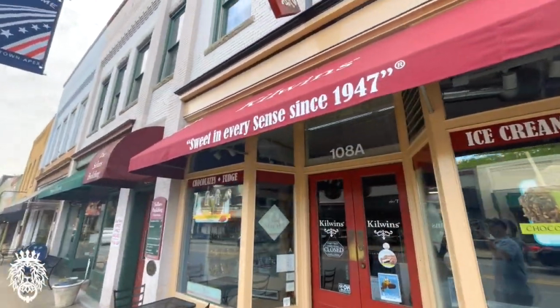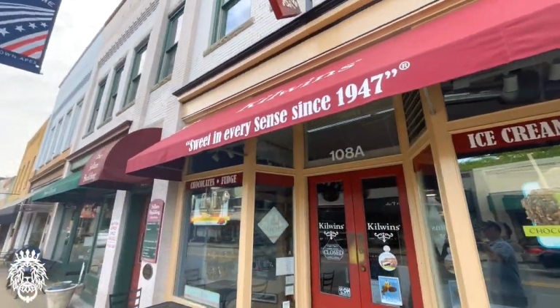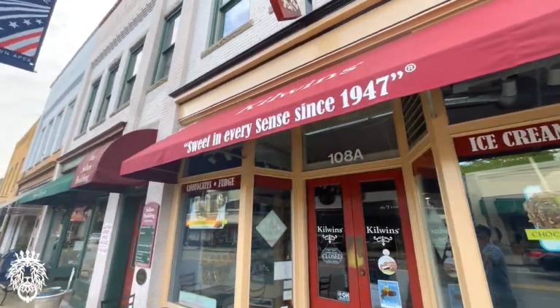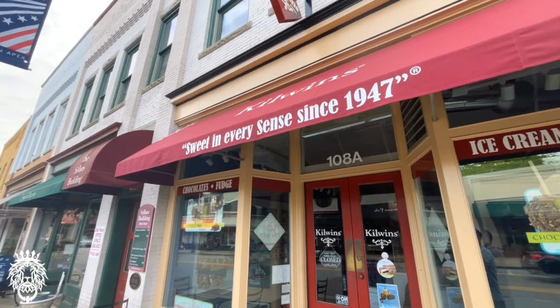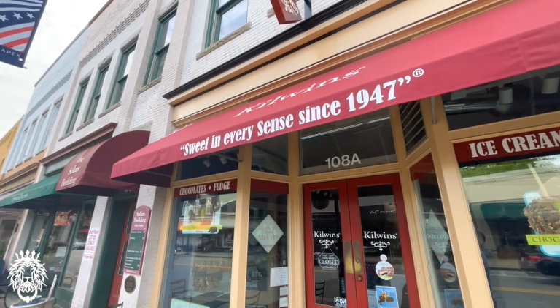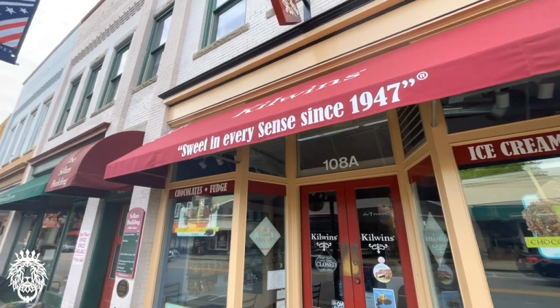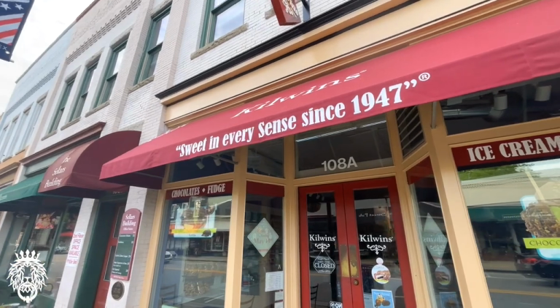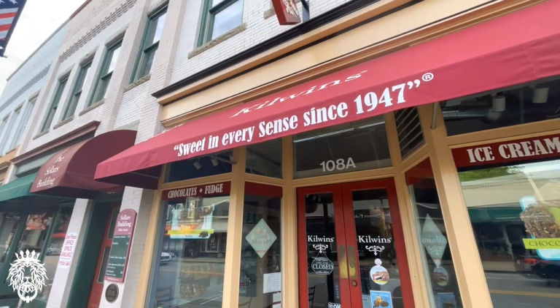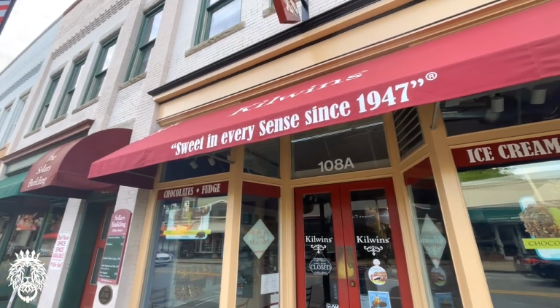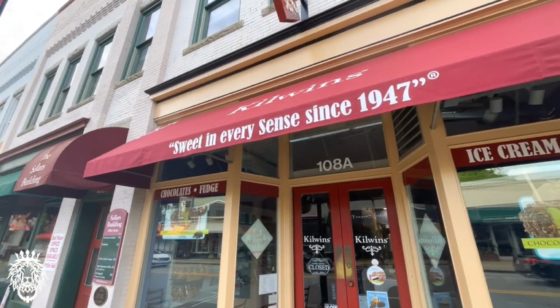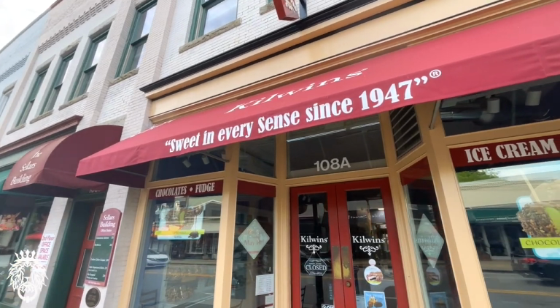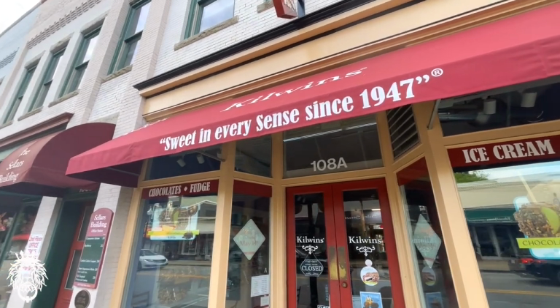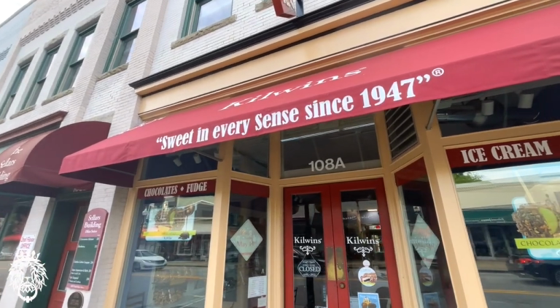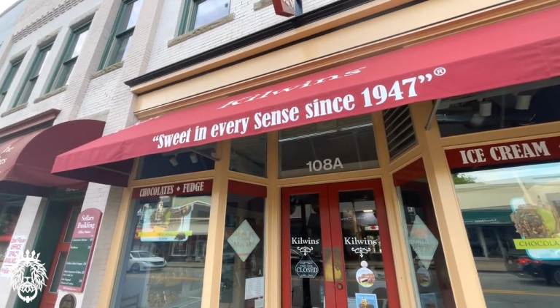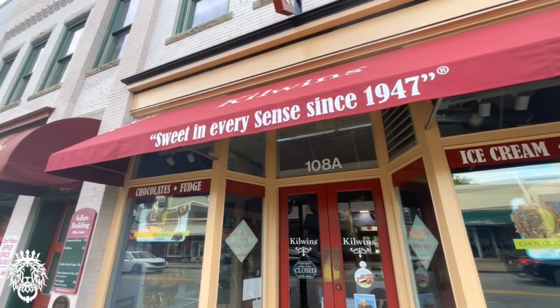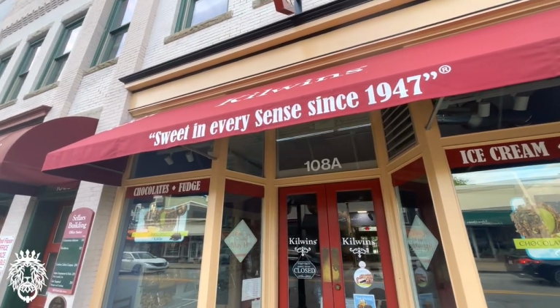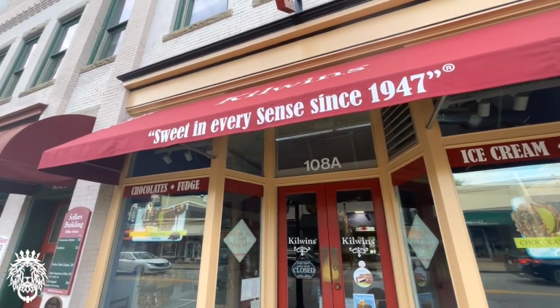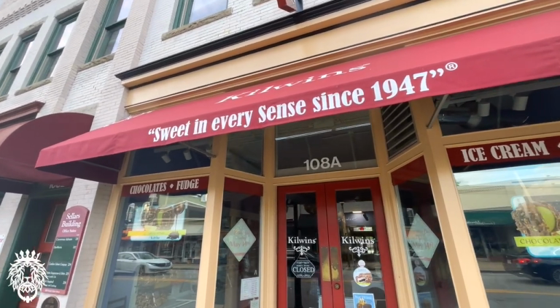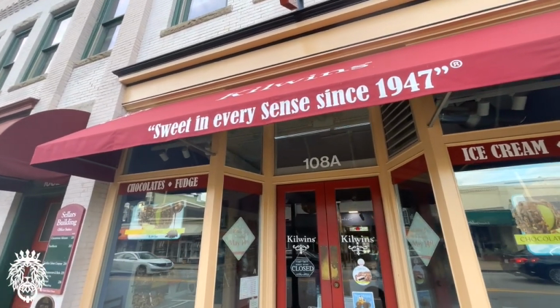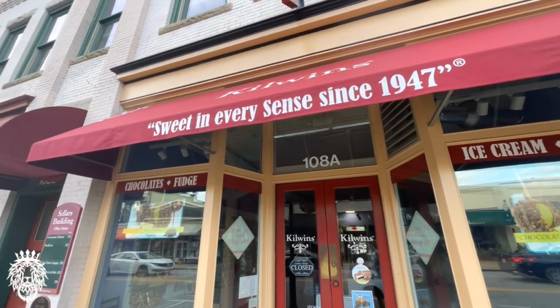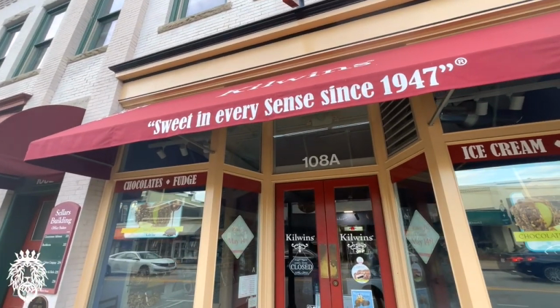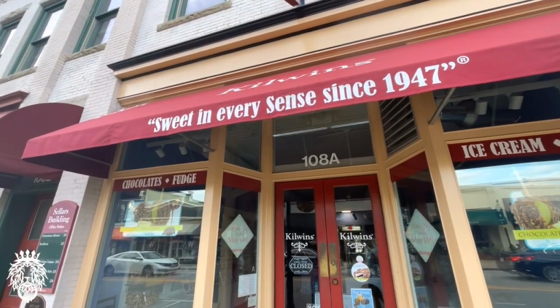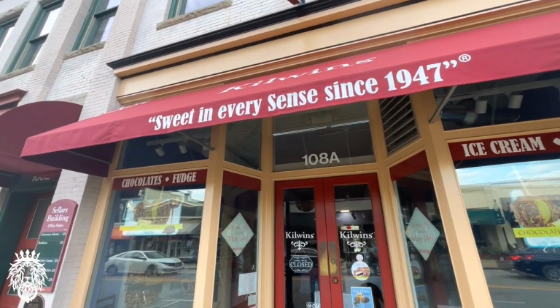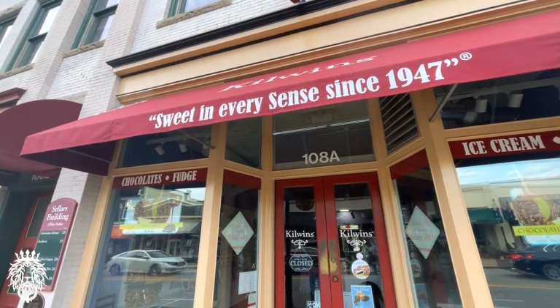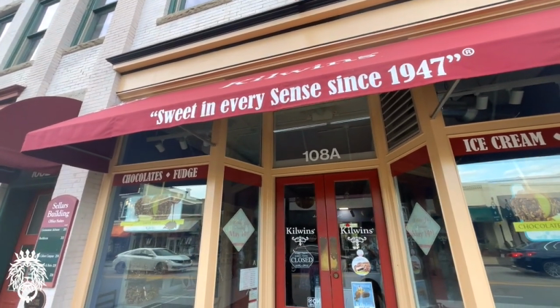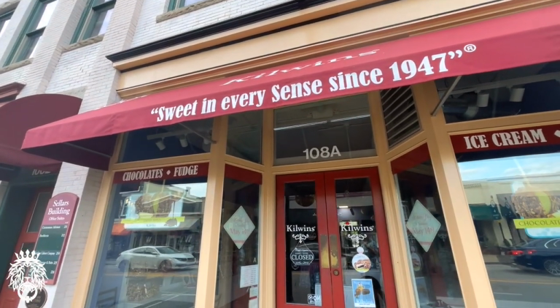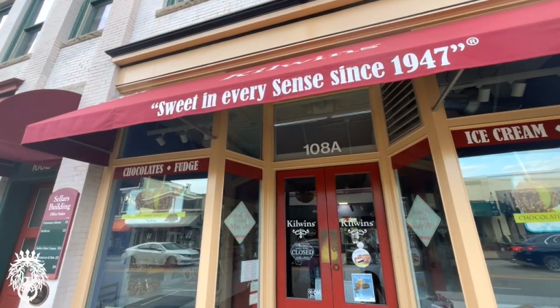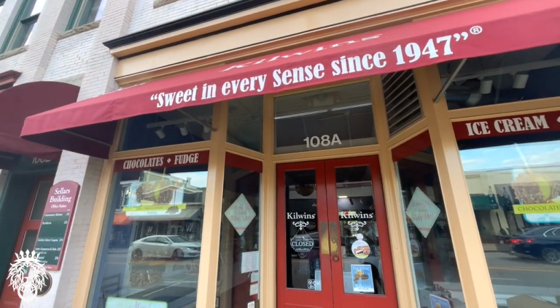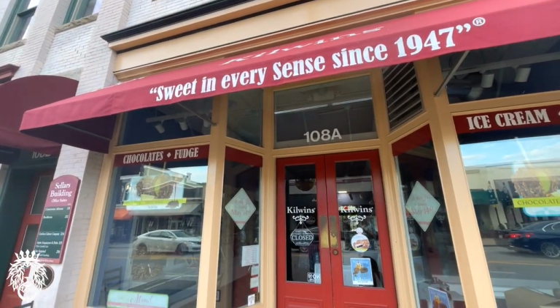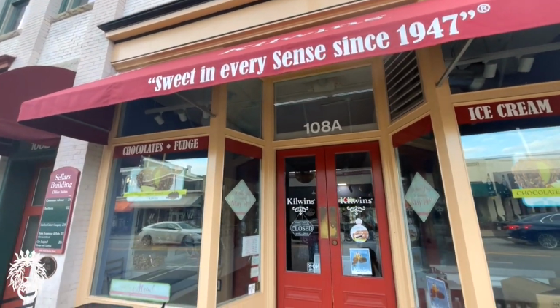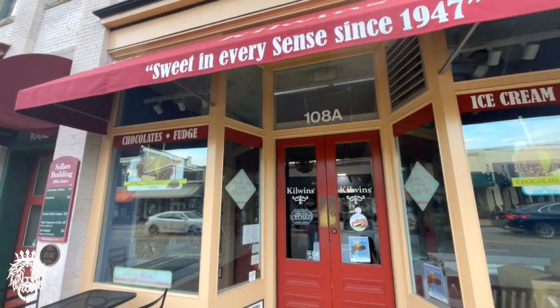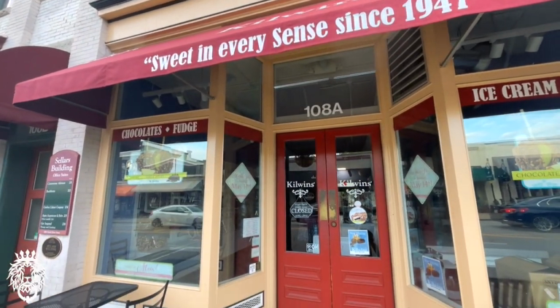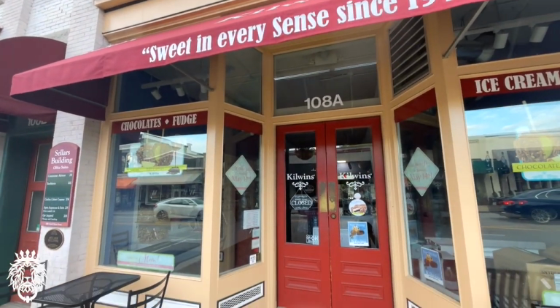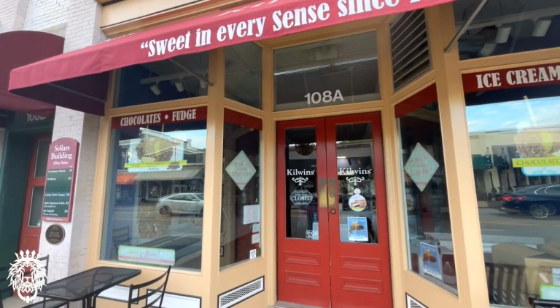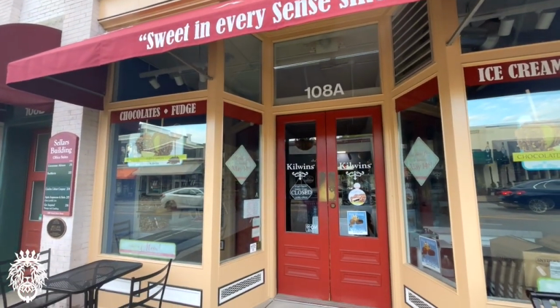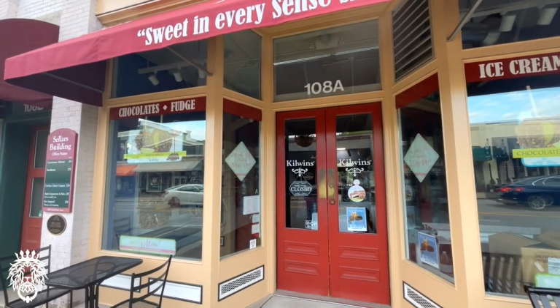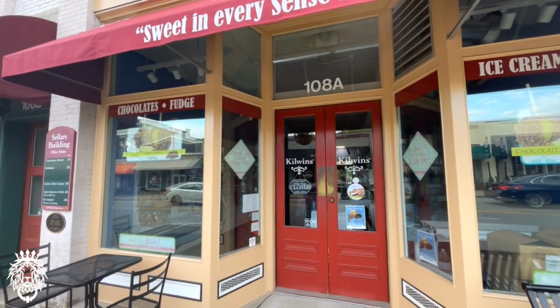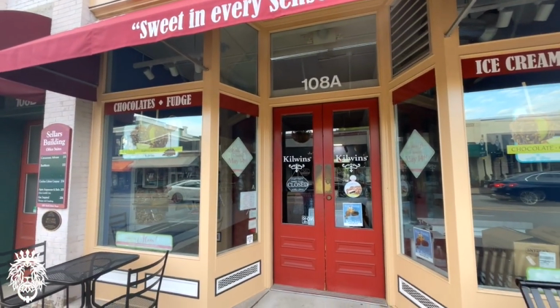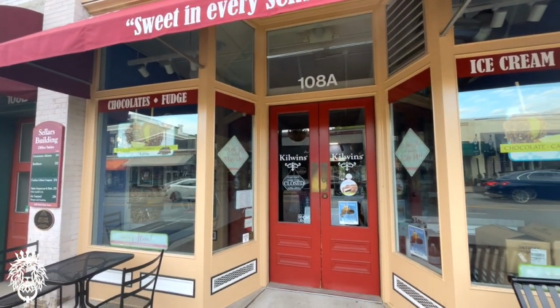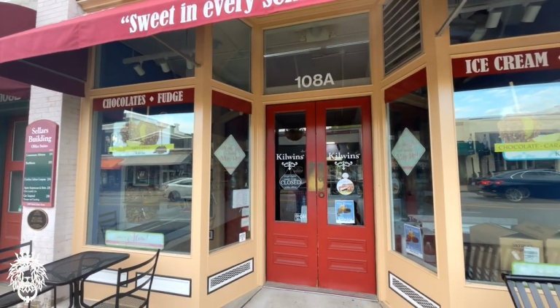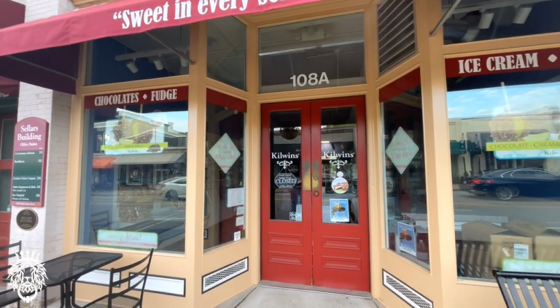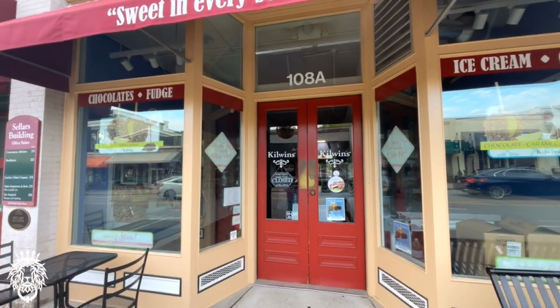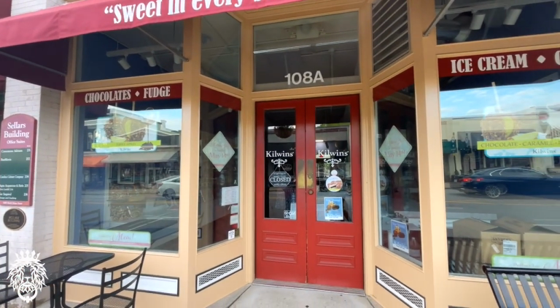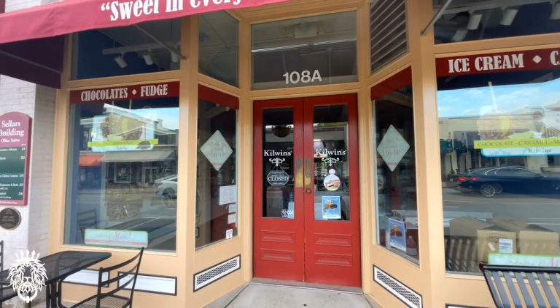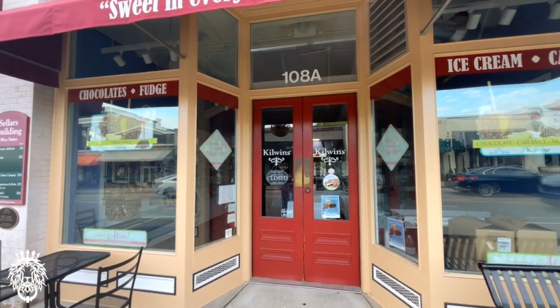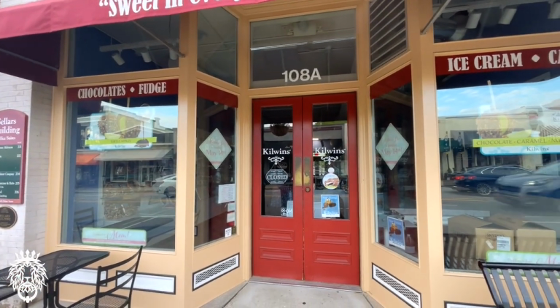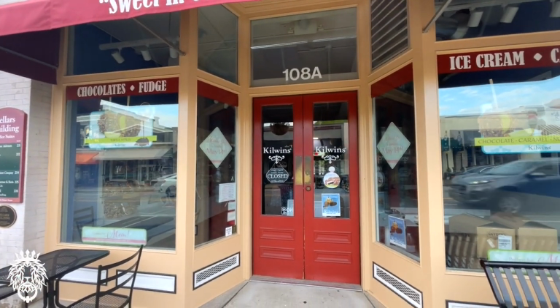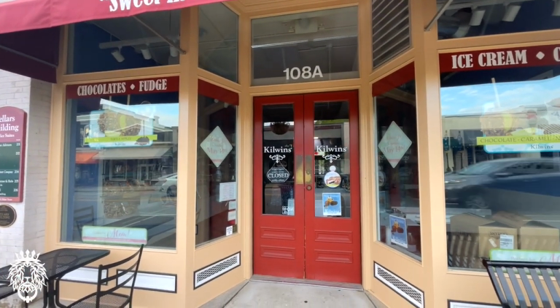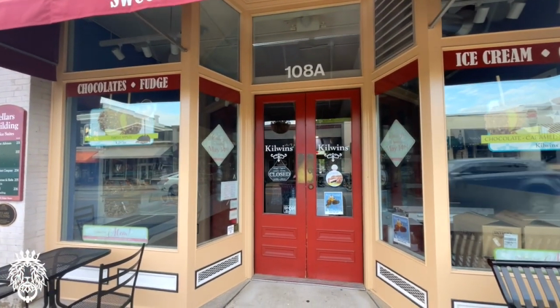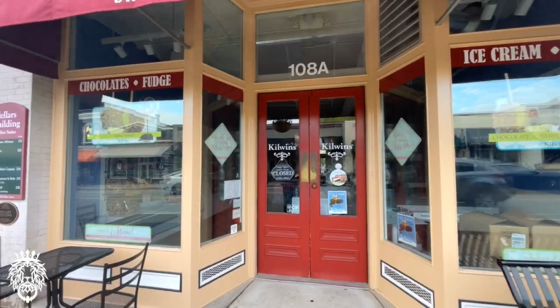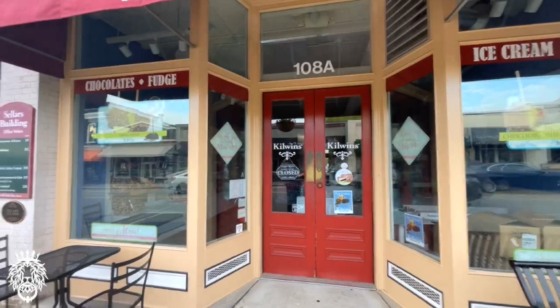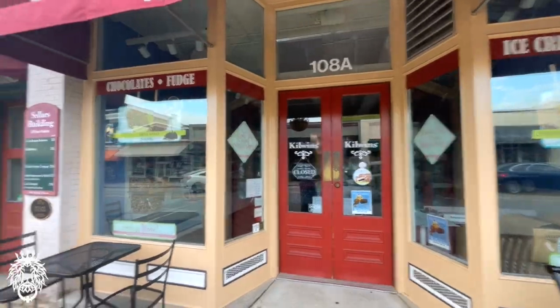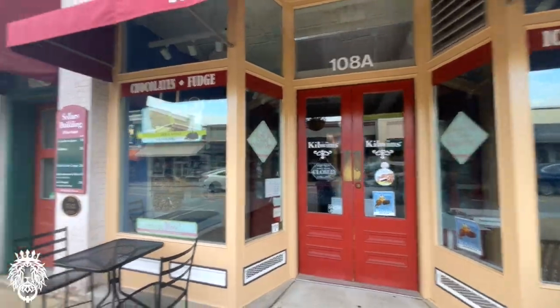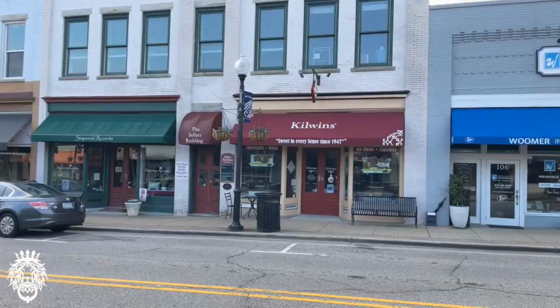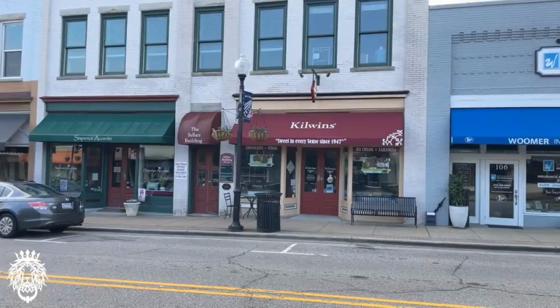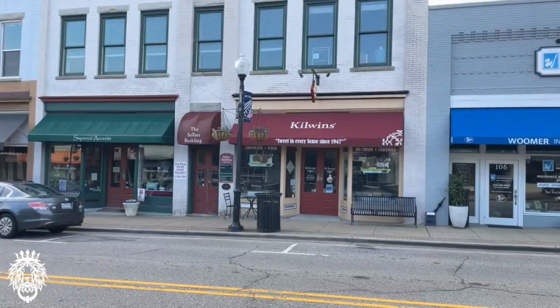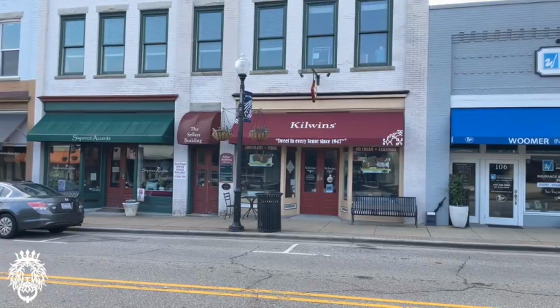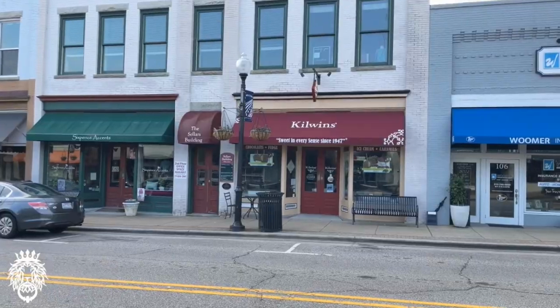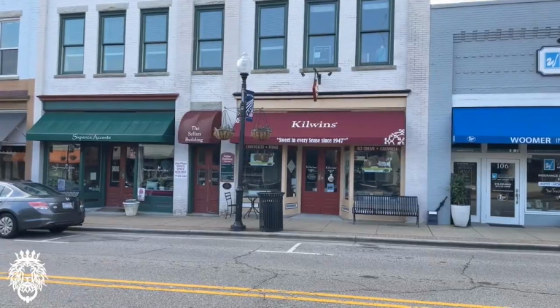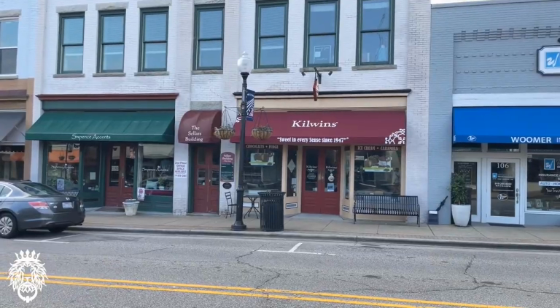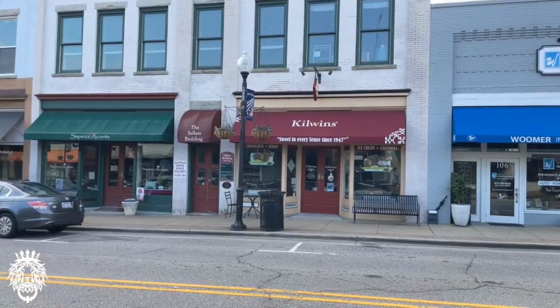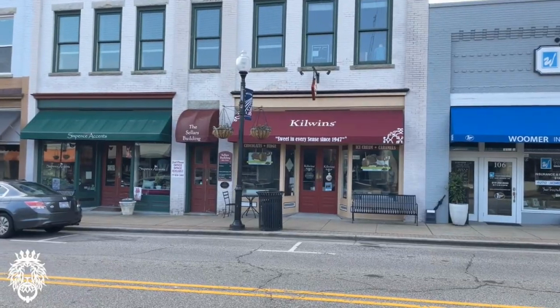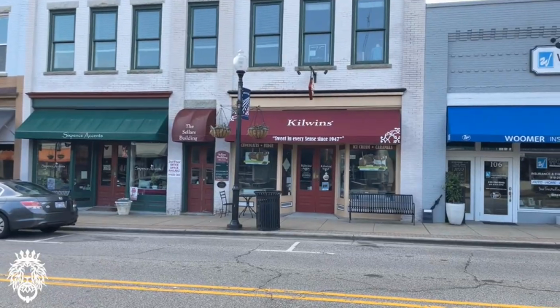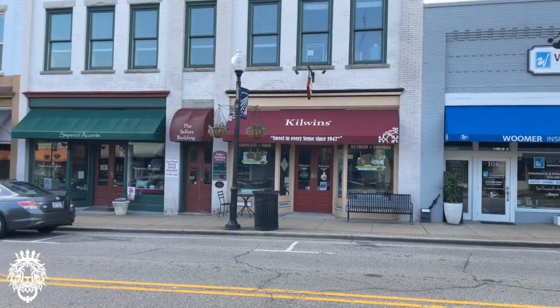This is Kilwin's — a famous ice cream shop. There are 150 locations all over the country, and there's one right here in Apex.